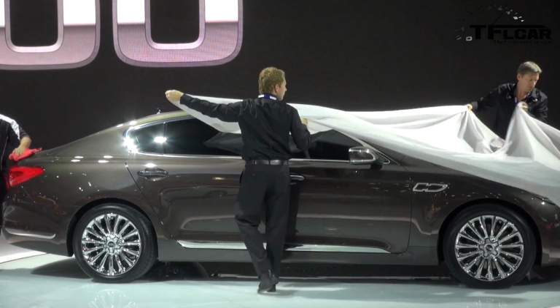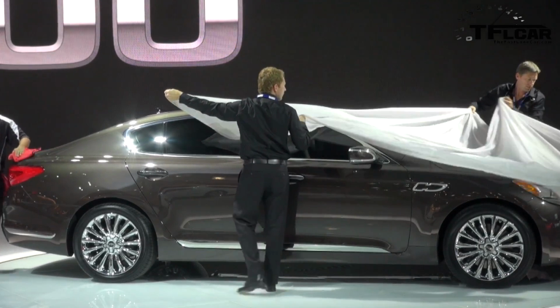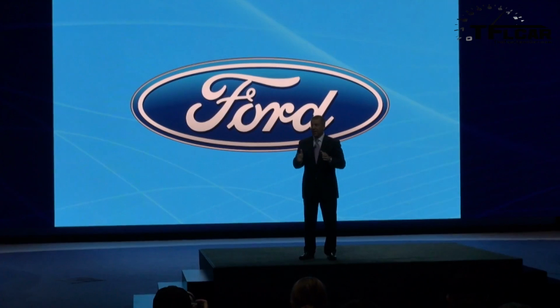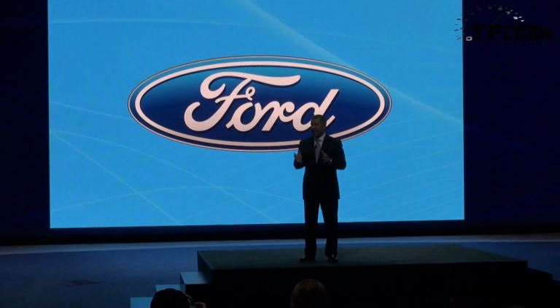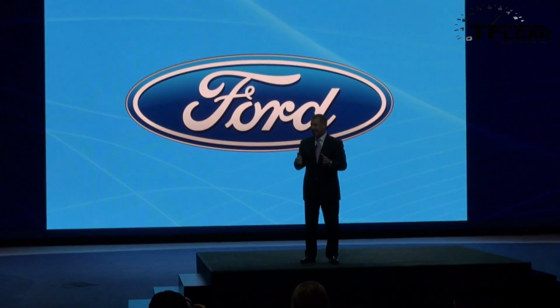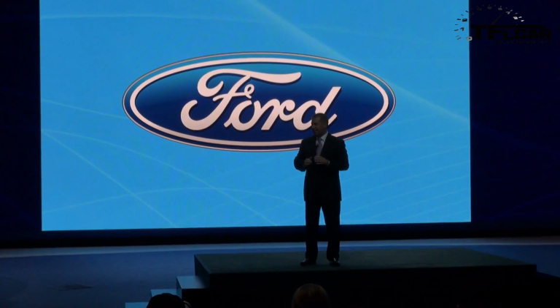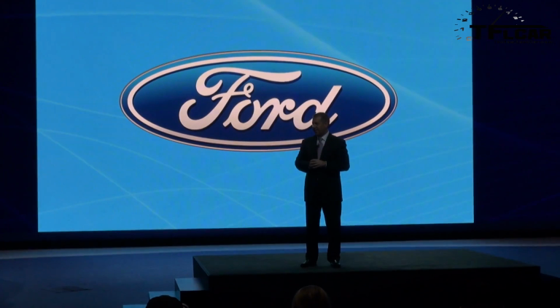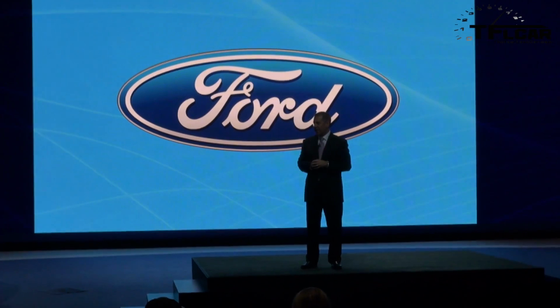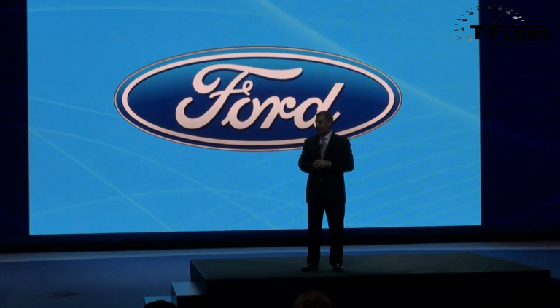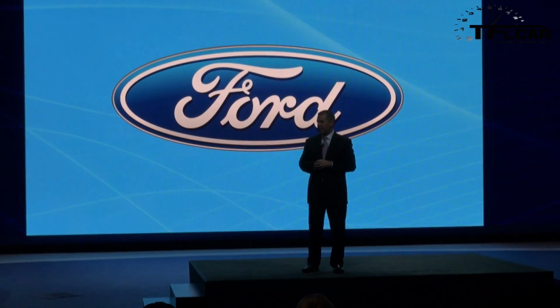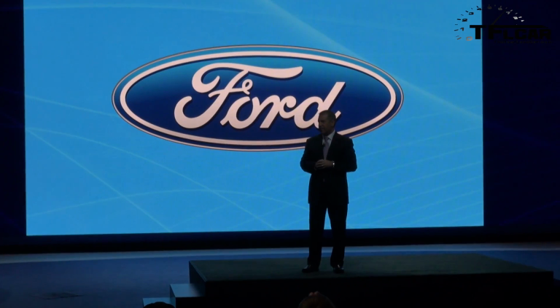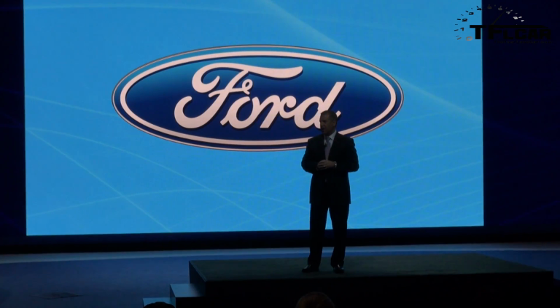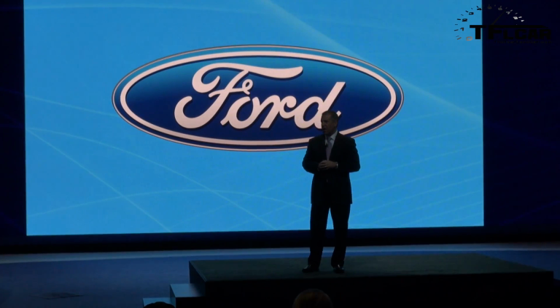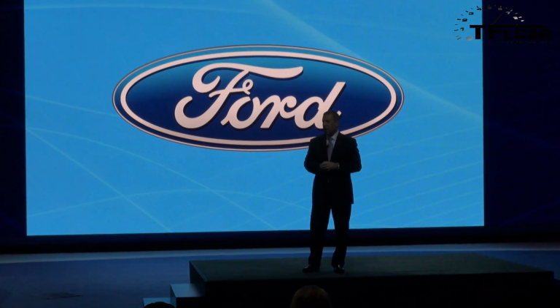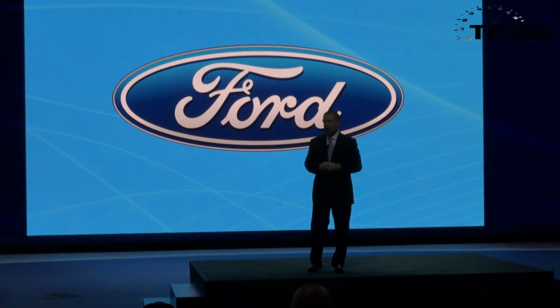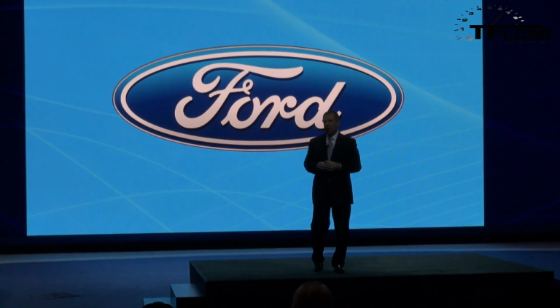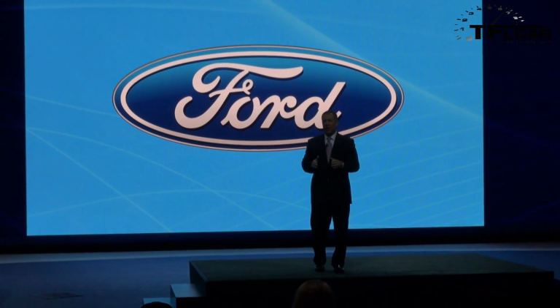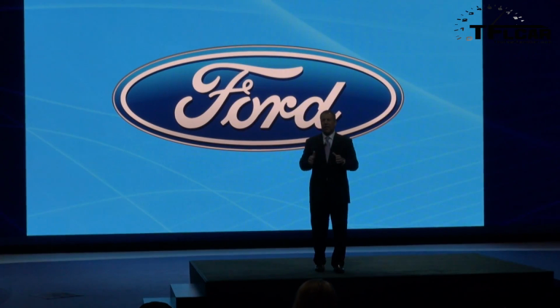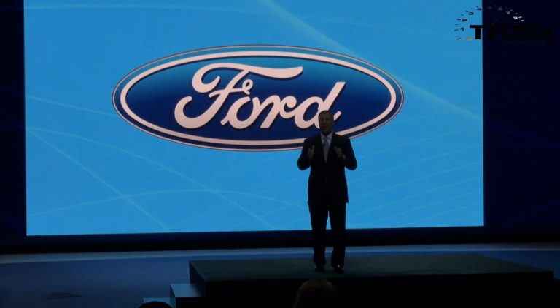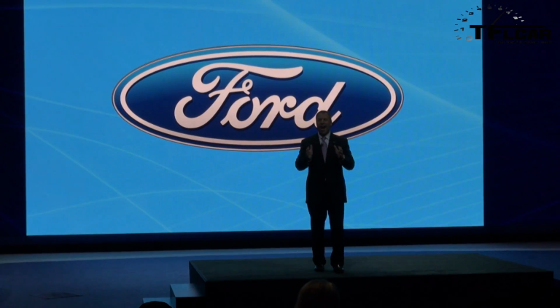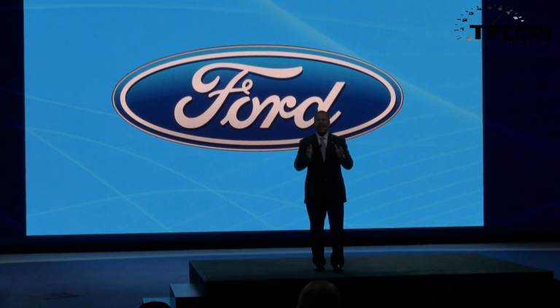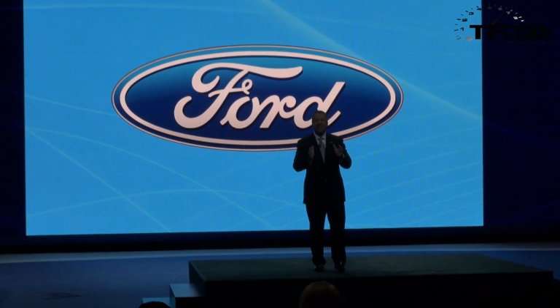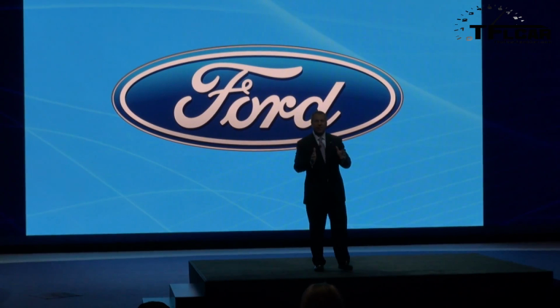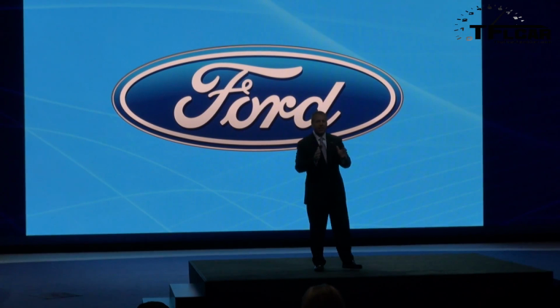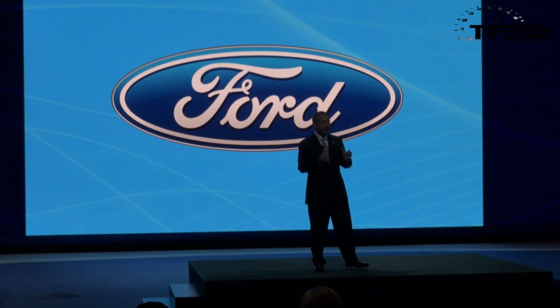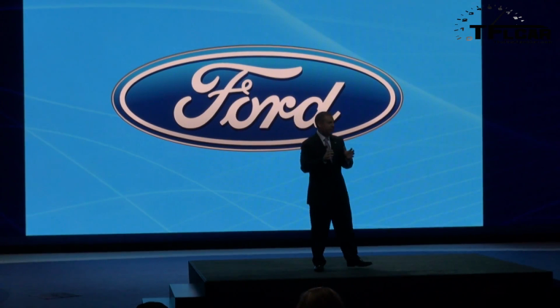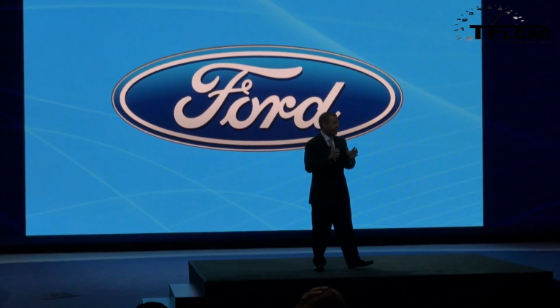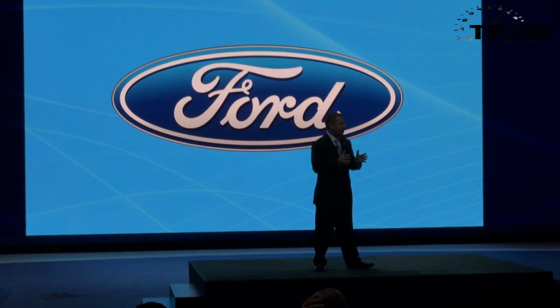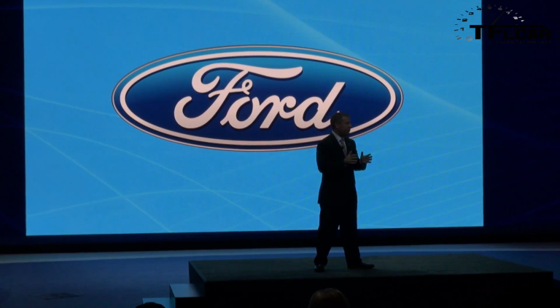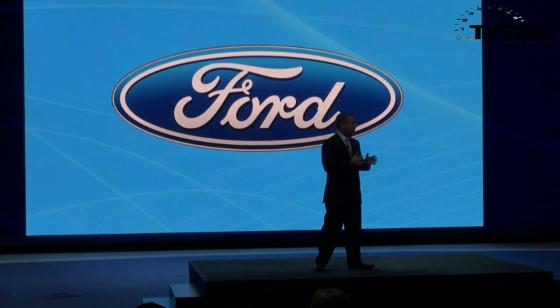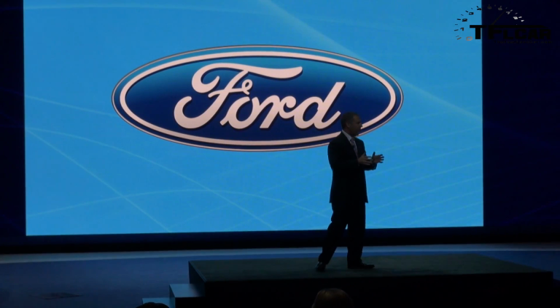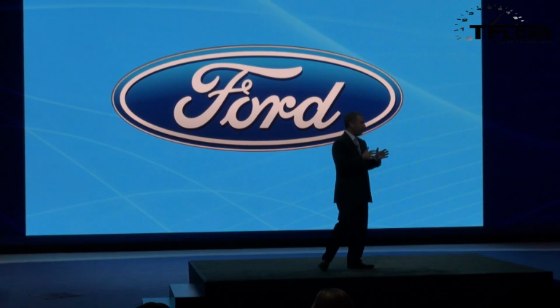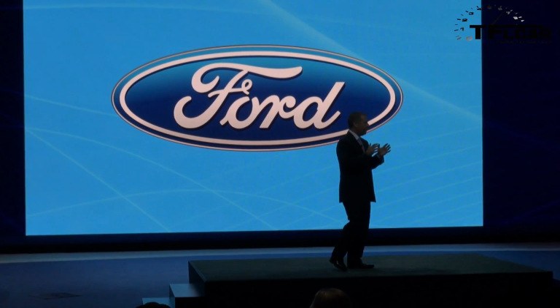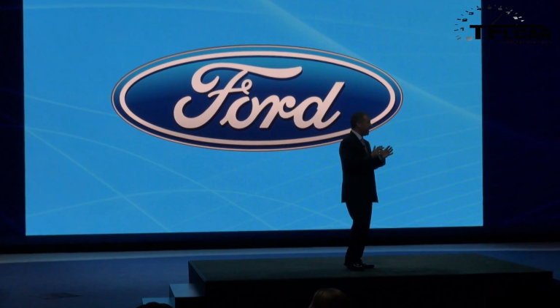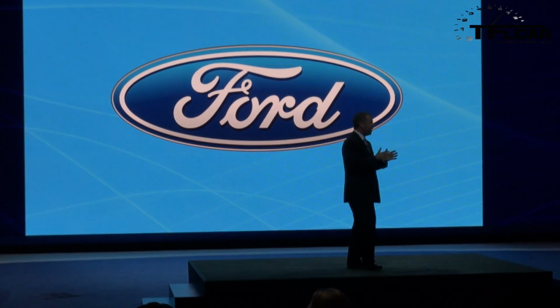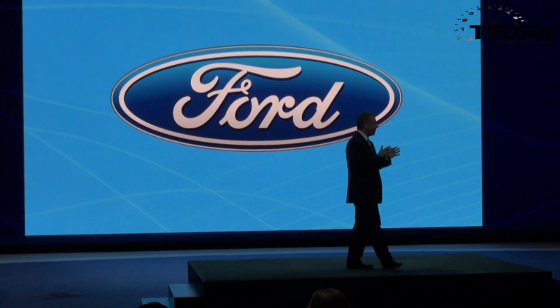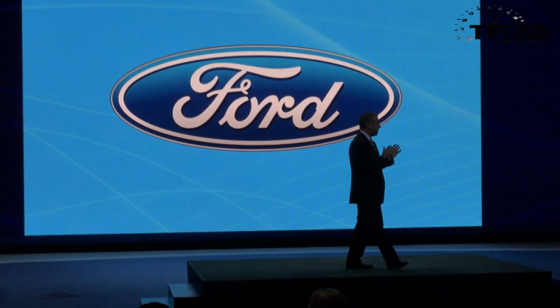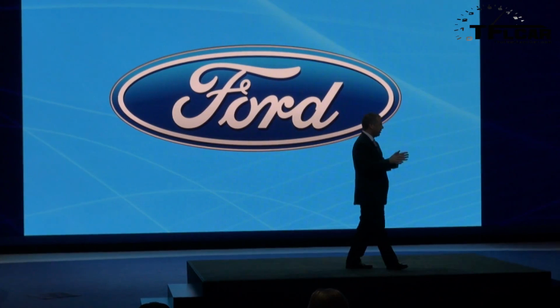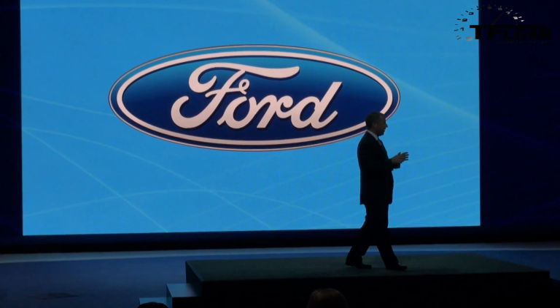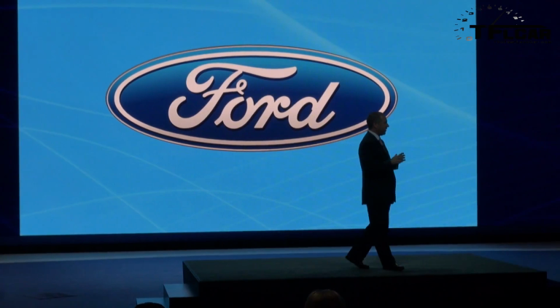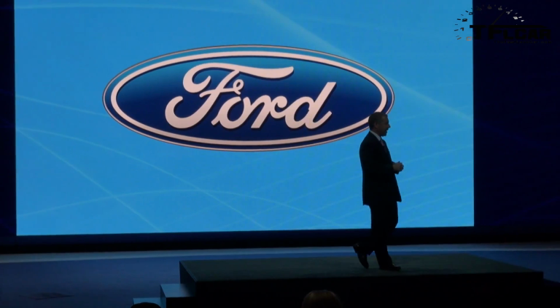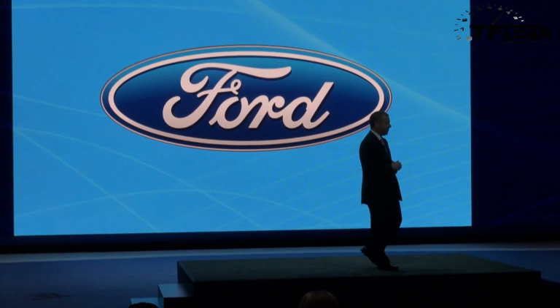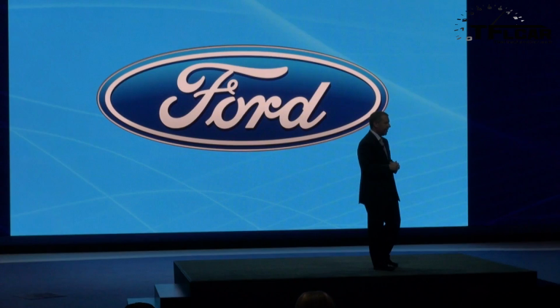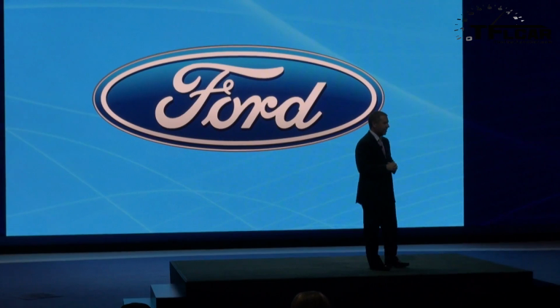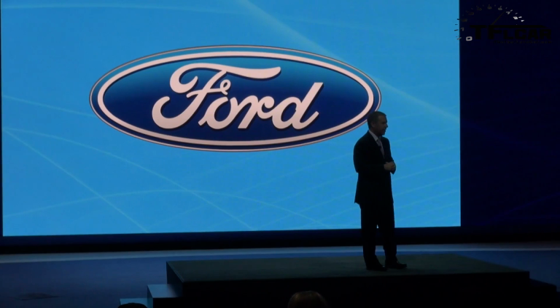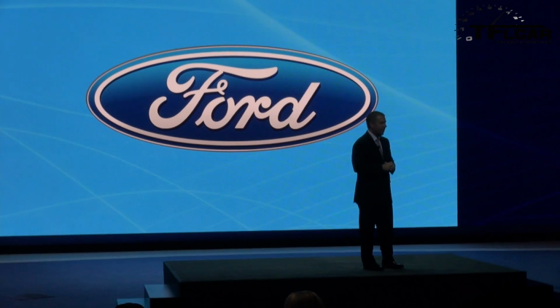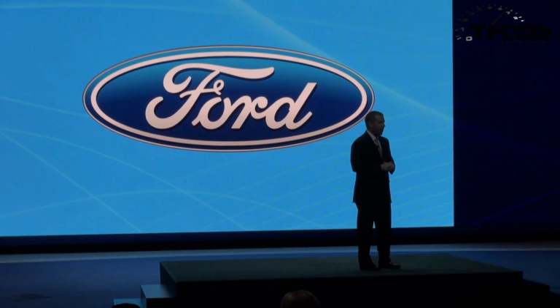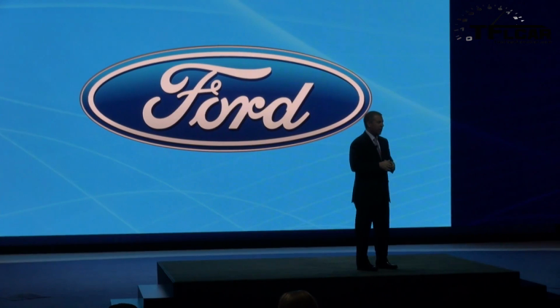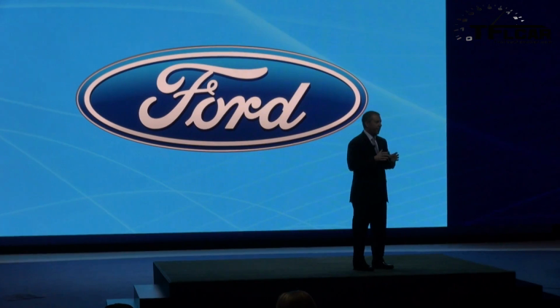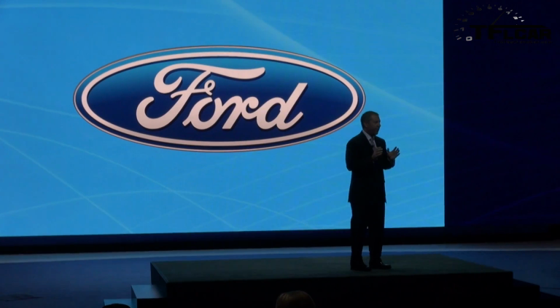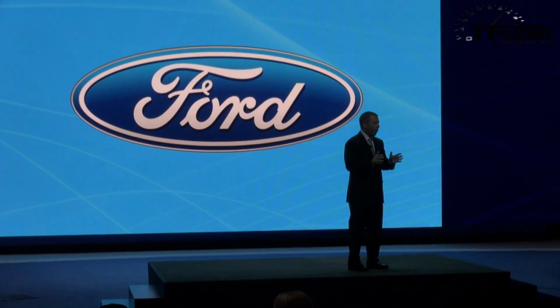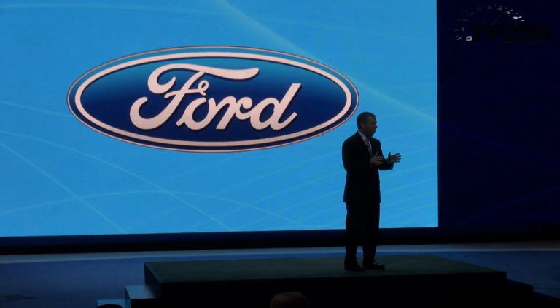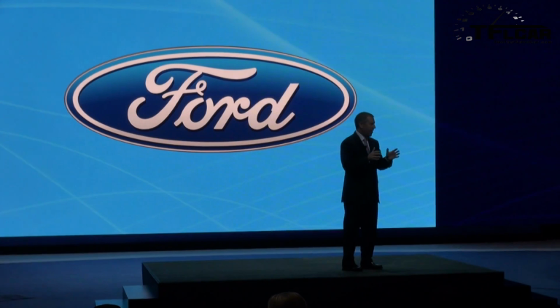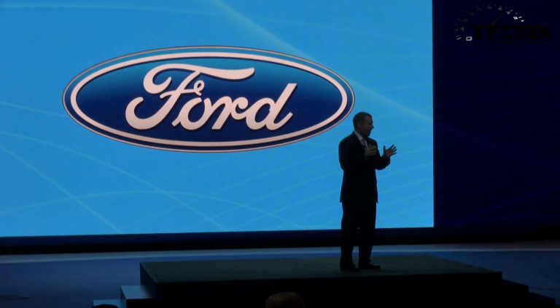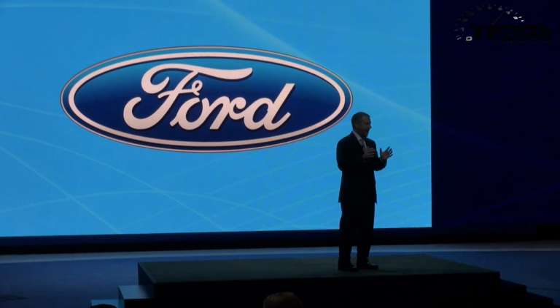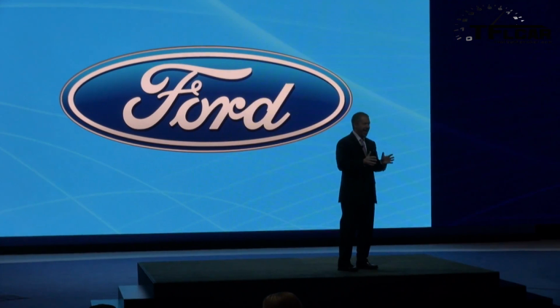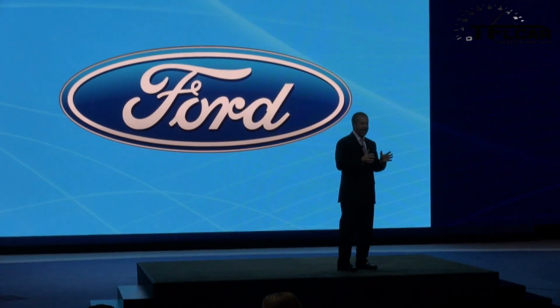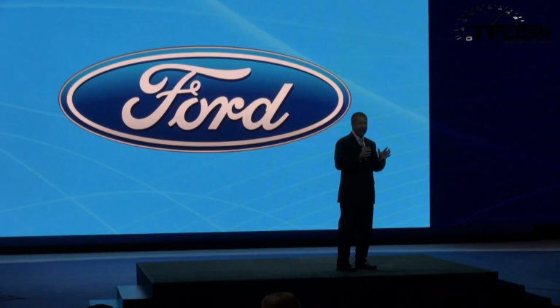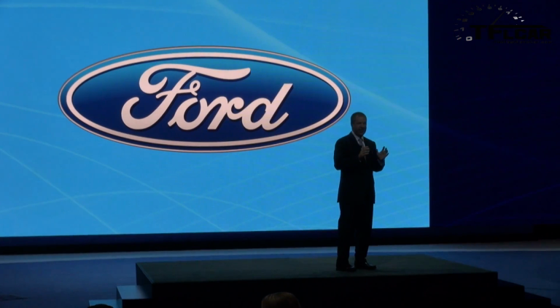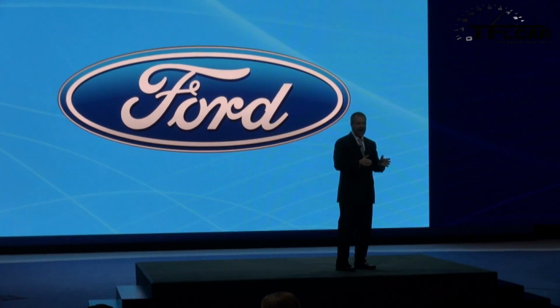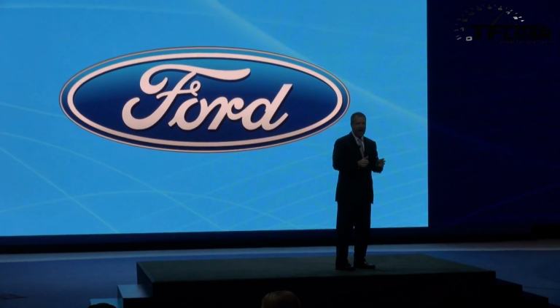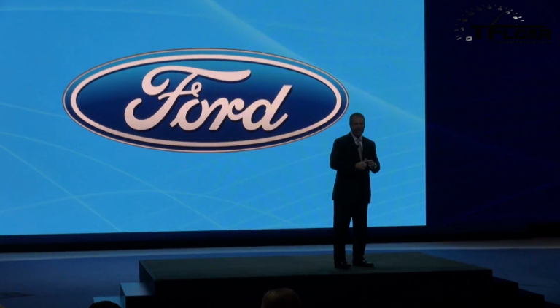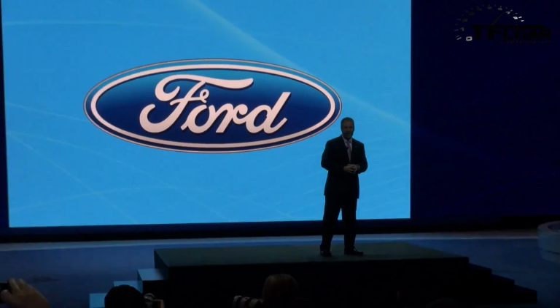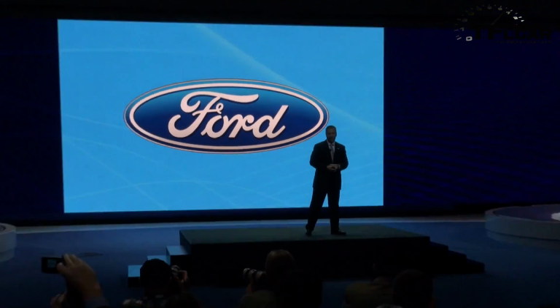Ladies and gentlemen, a look at the not-so-distant future of the medium utility segment — the Ford Edge concept.